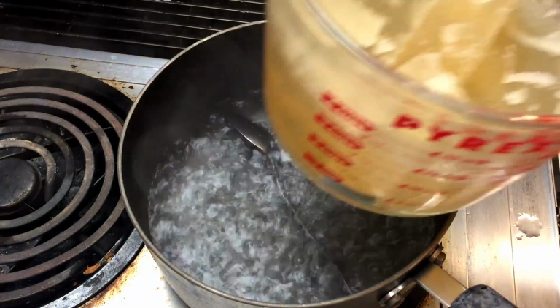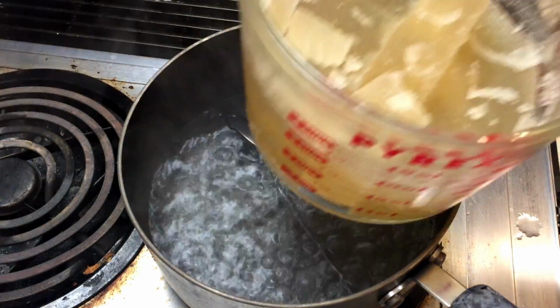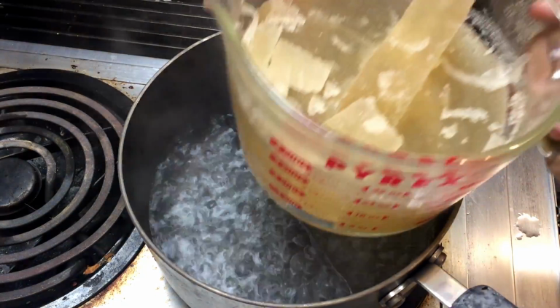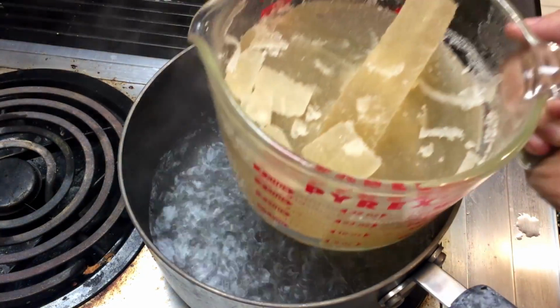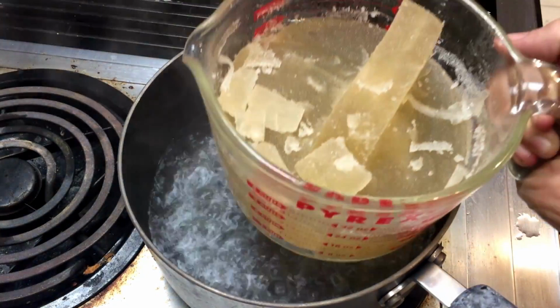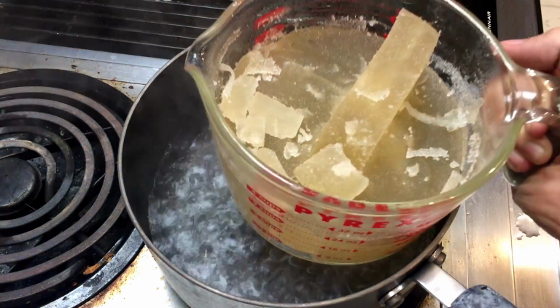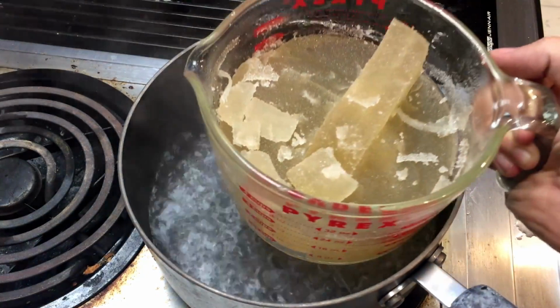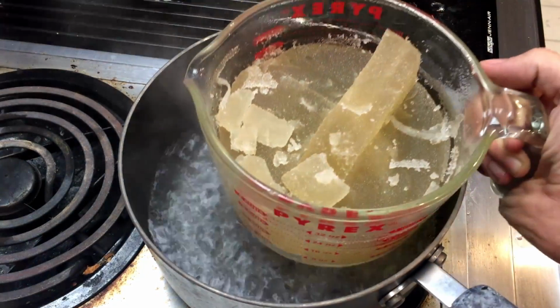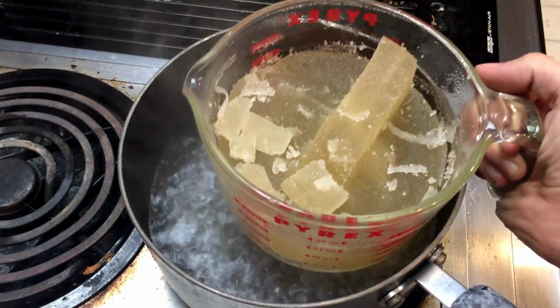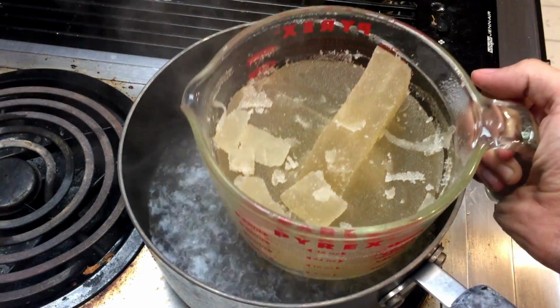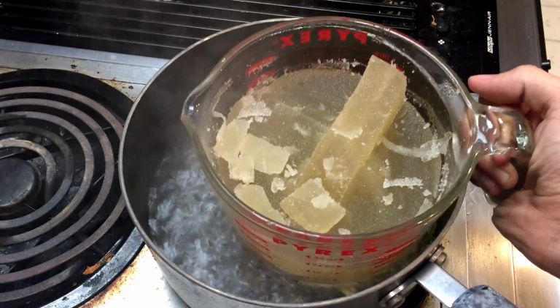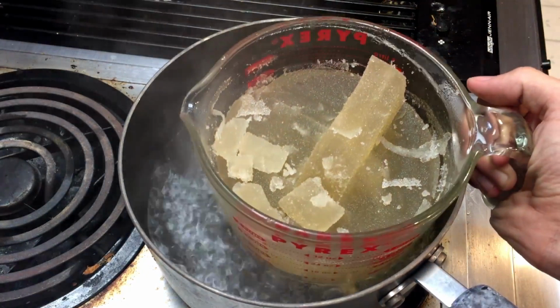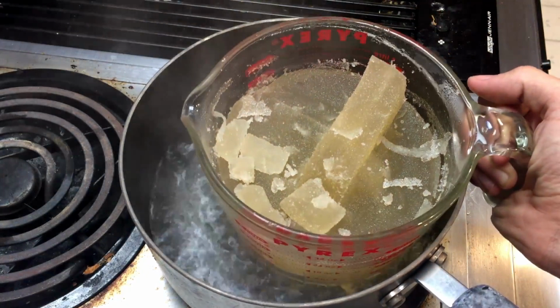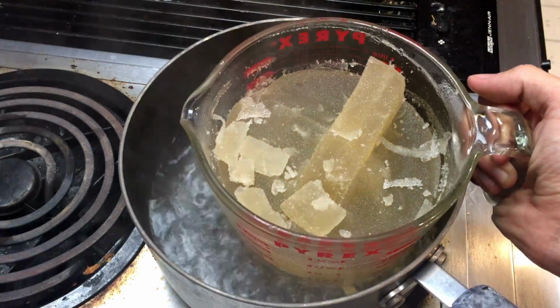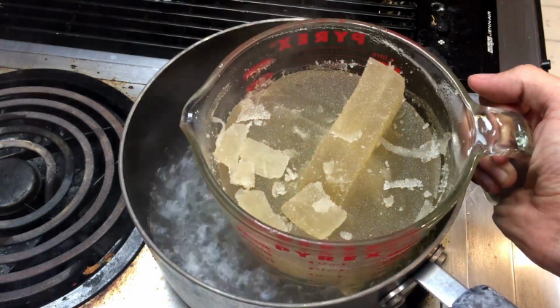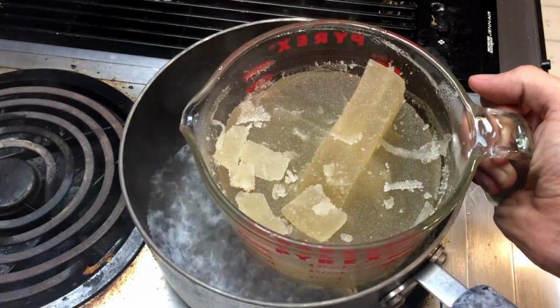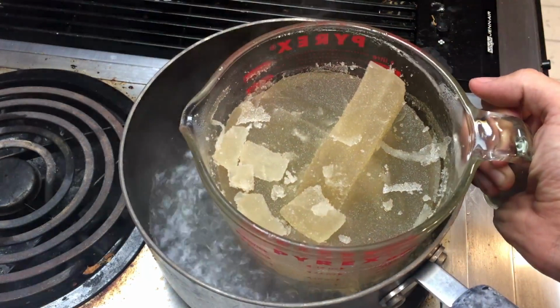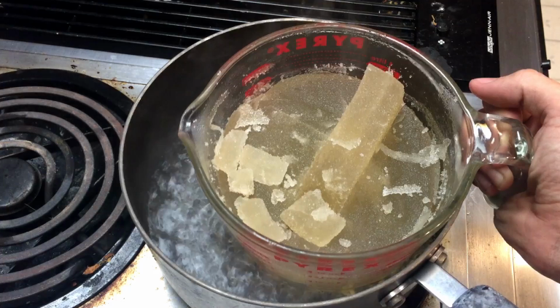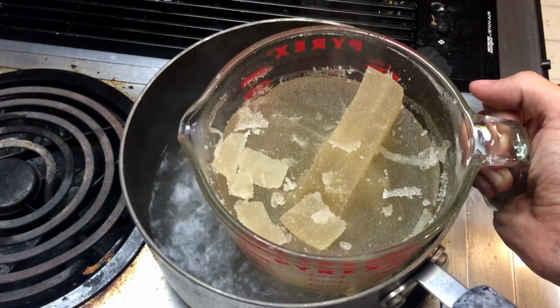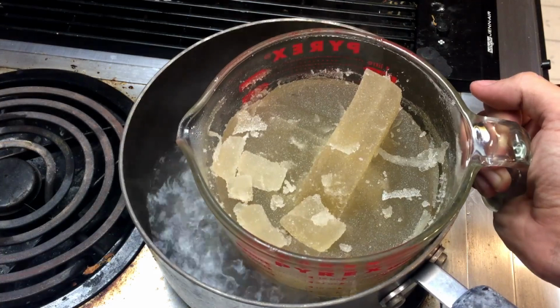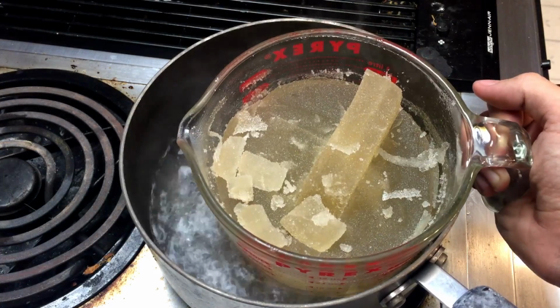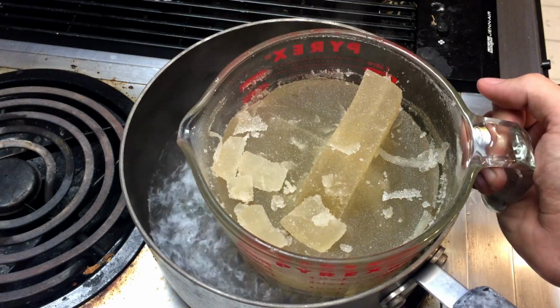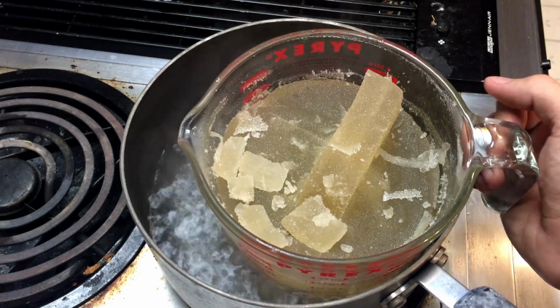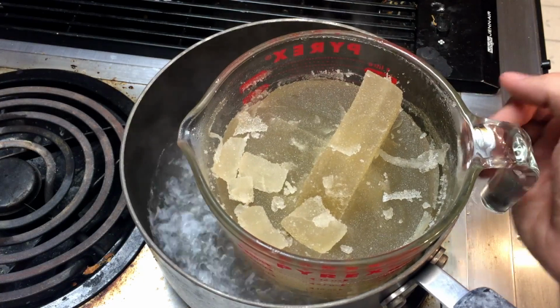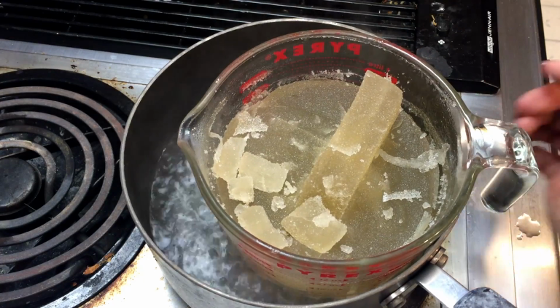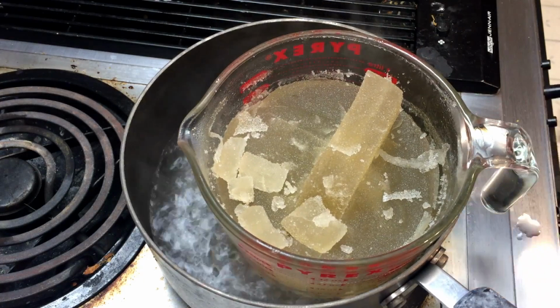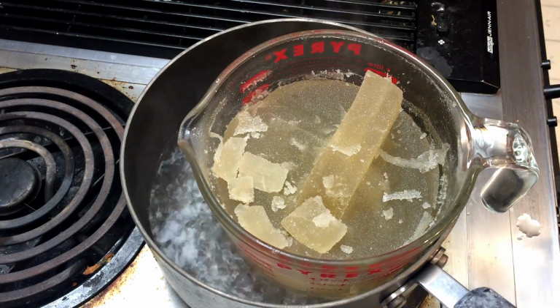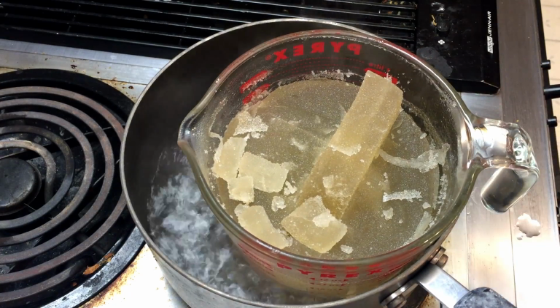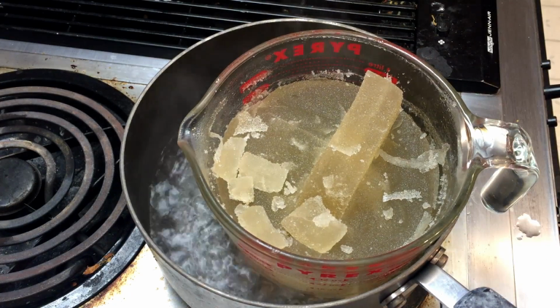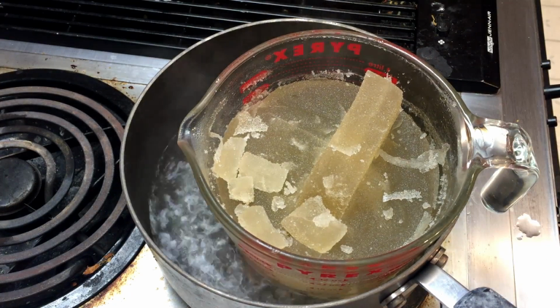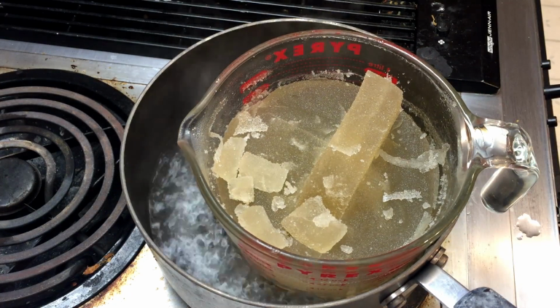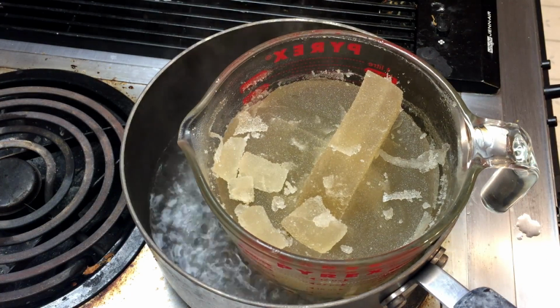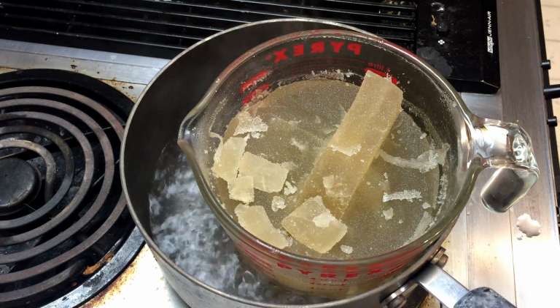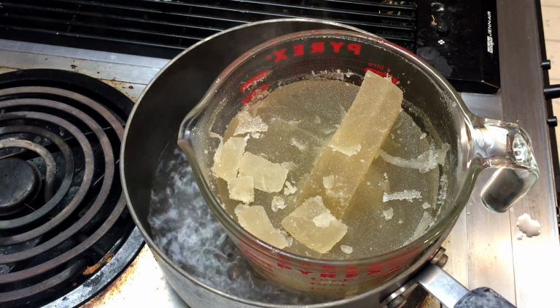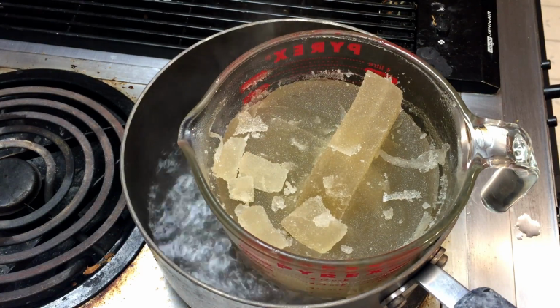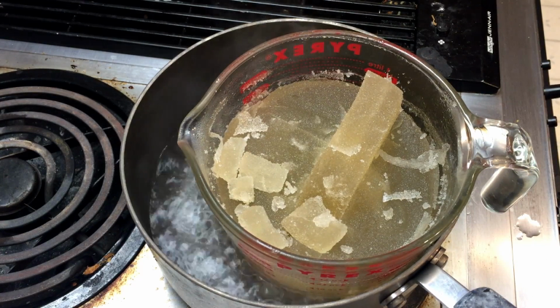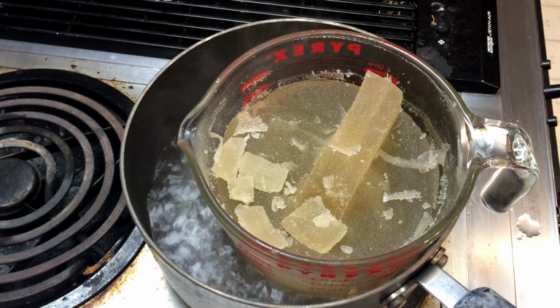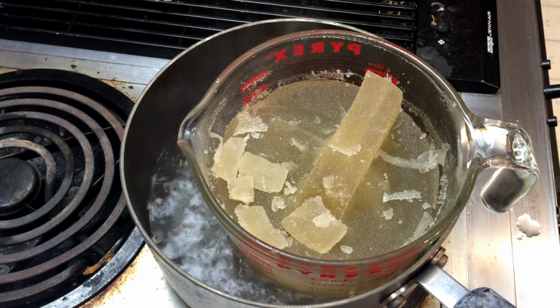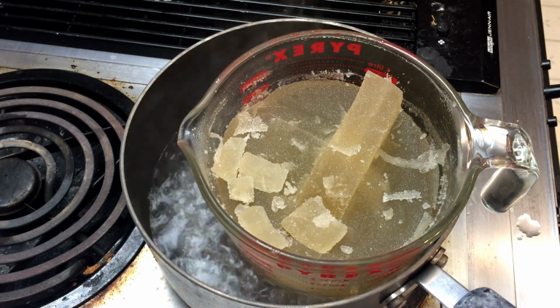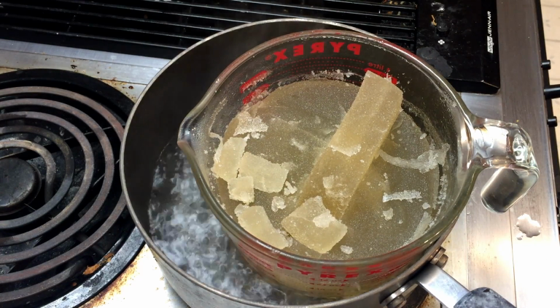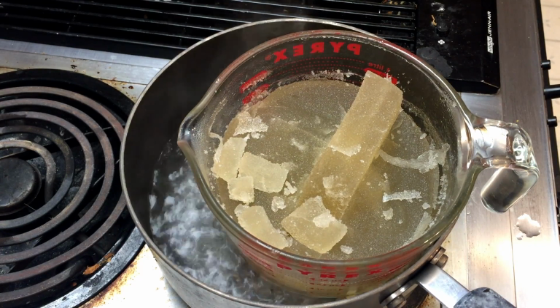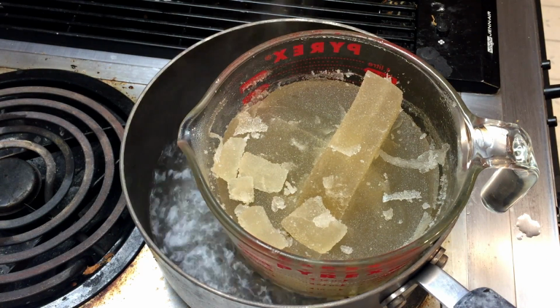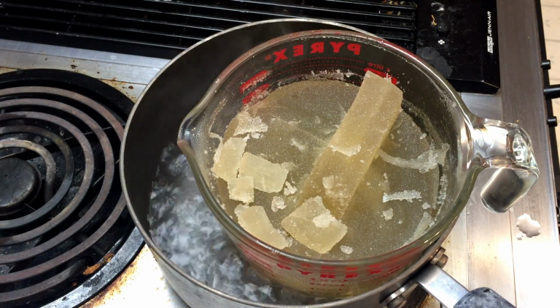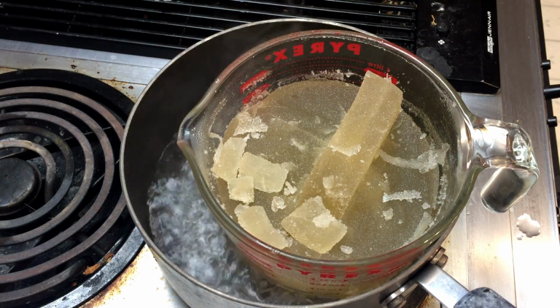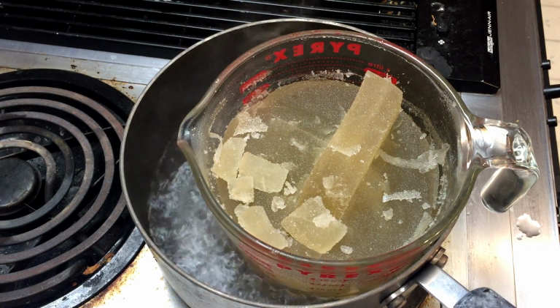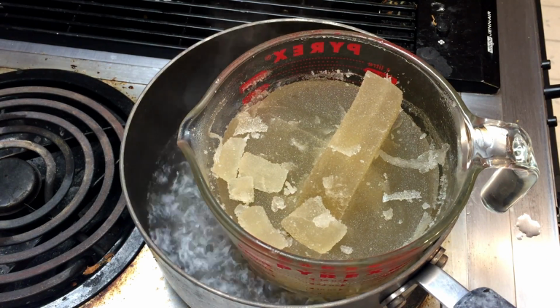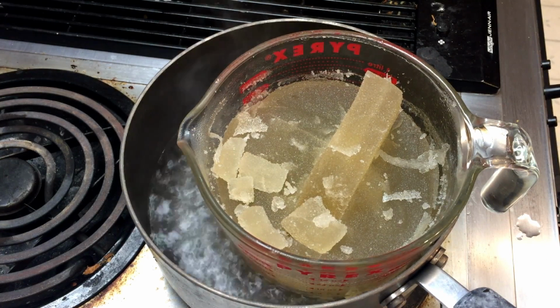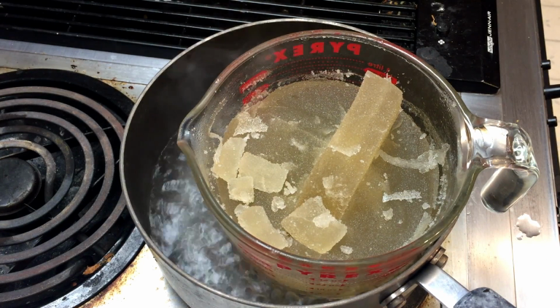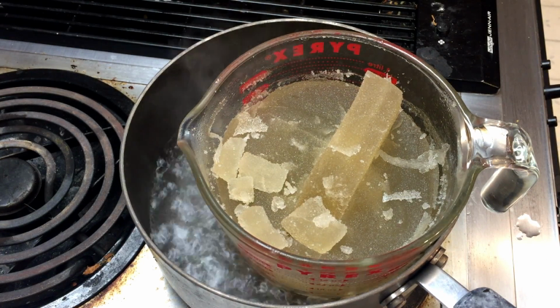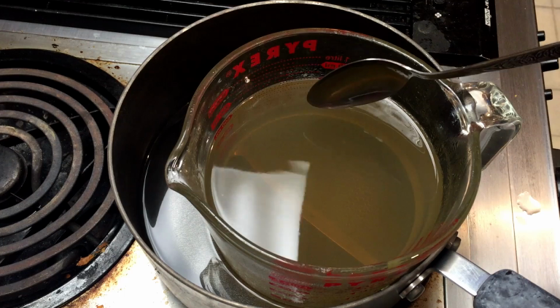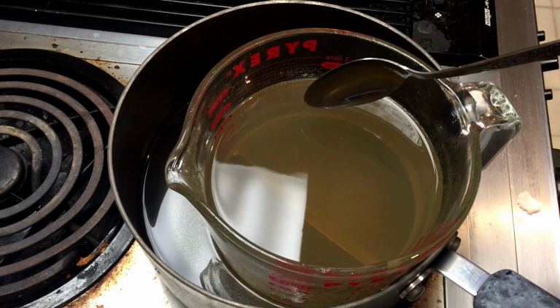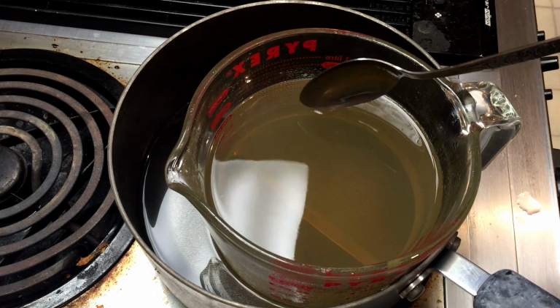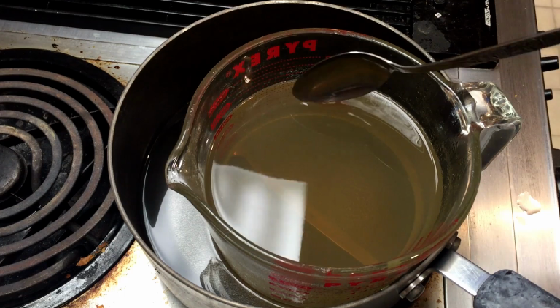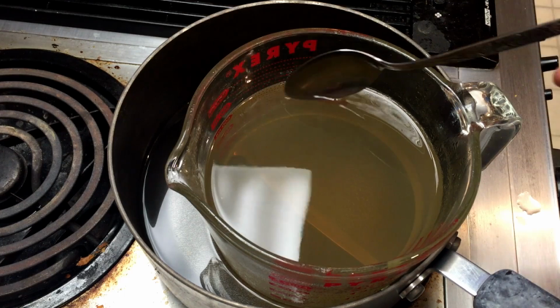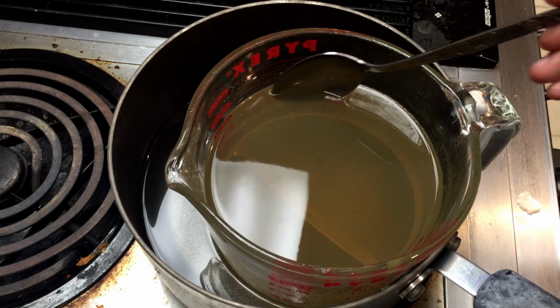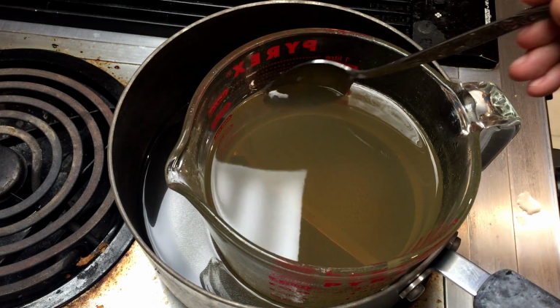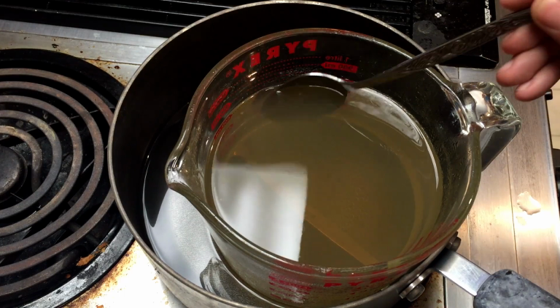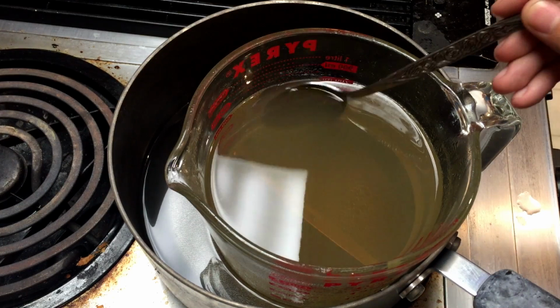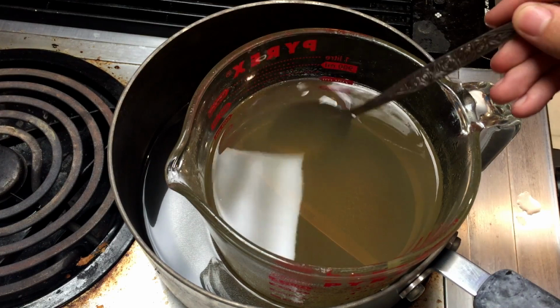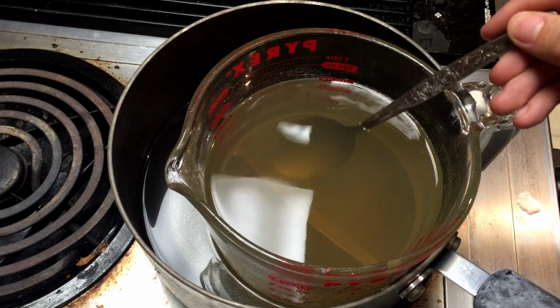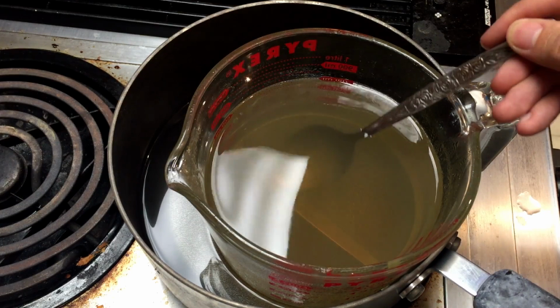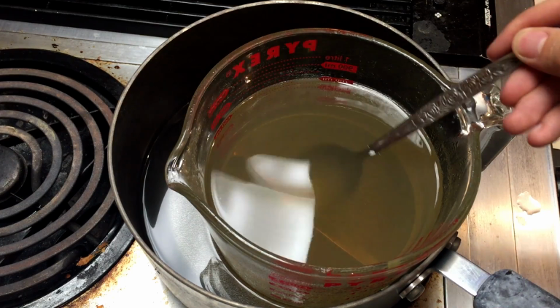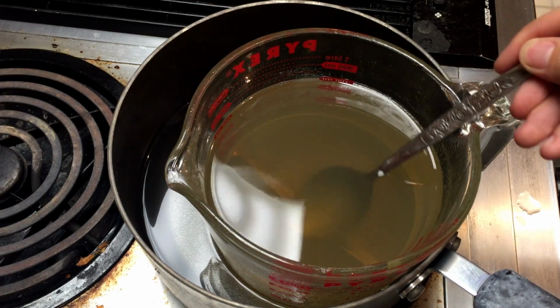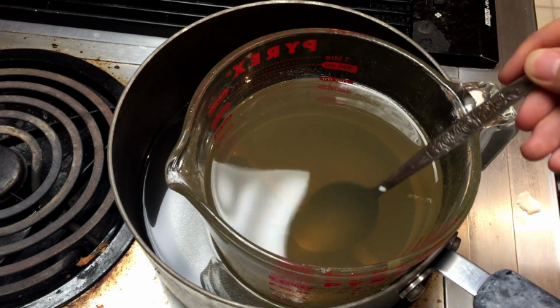So what we'll do is melt it back down. The best way to do this is to put it over a pot of boiling water. This will melt it without scorching it.